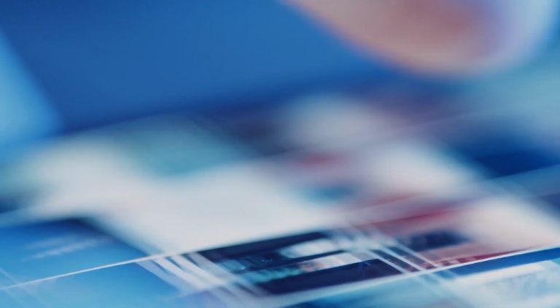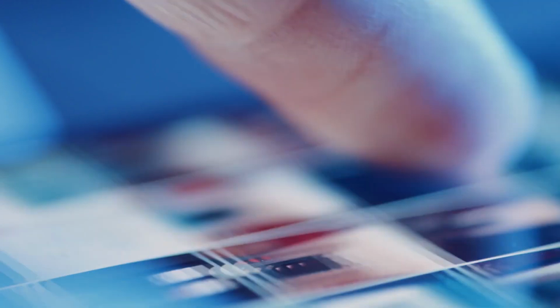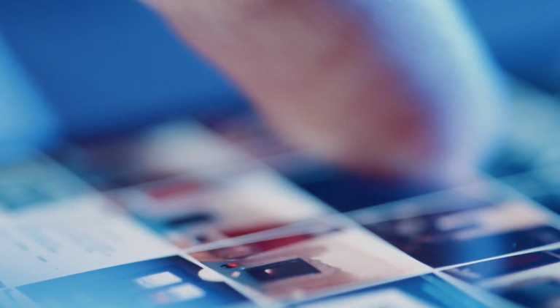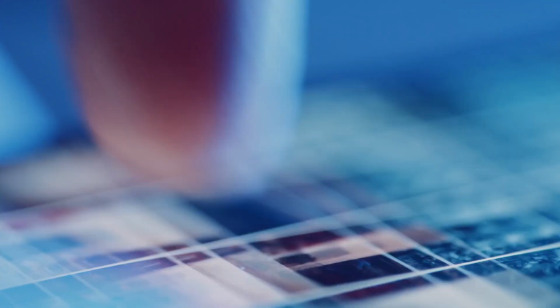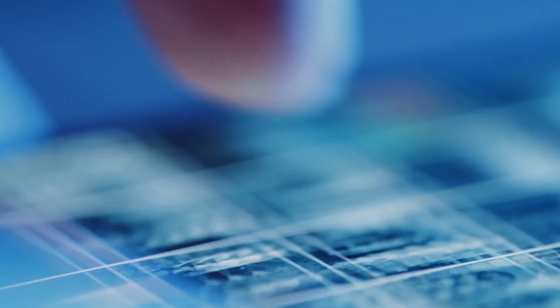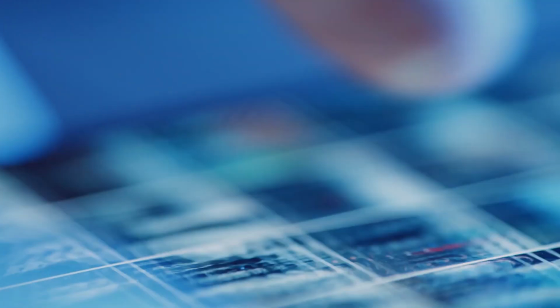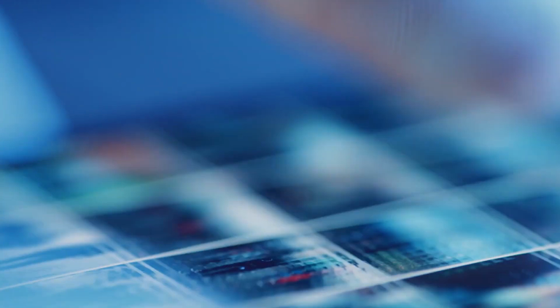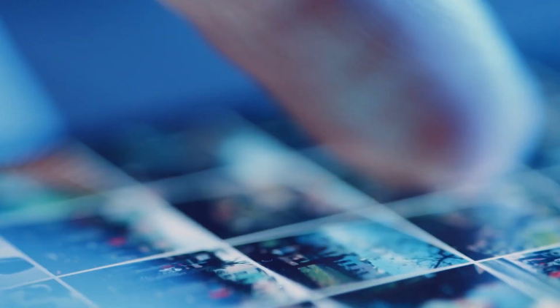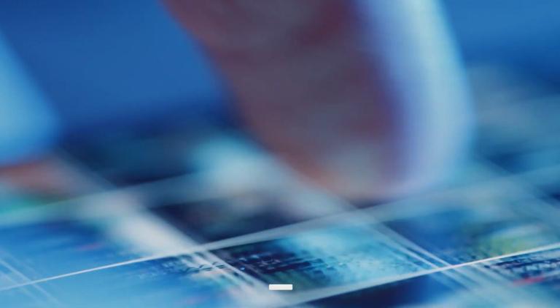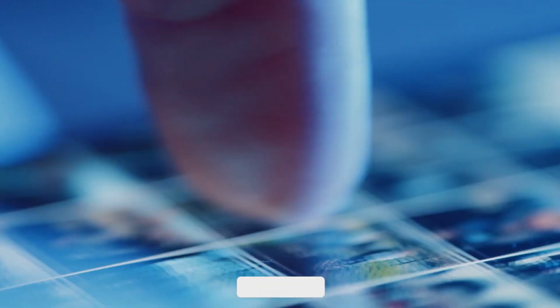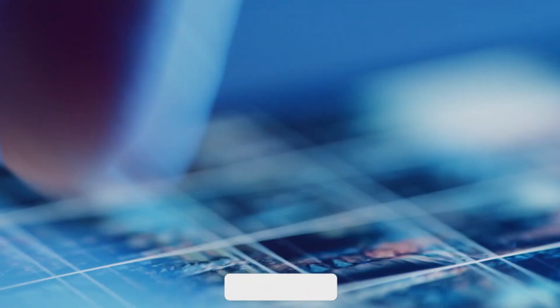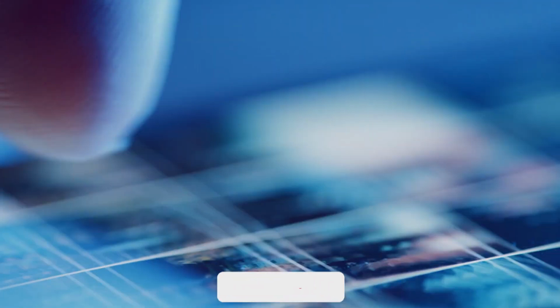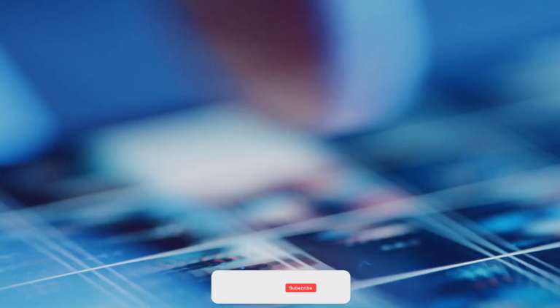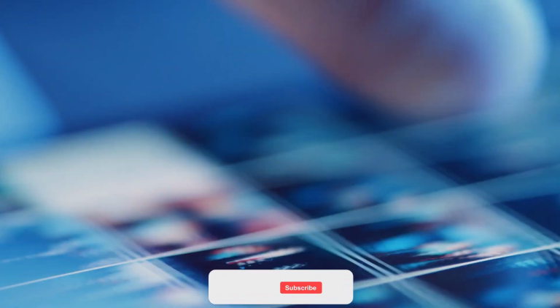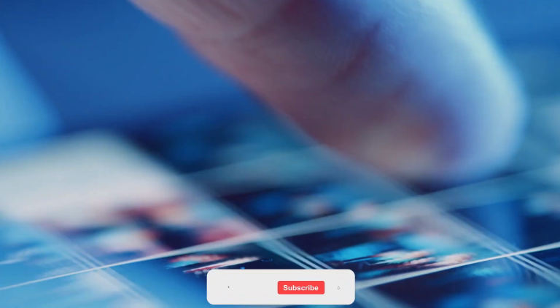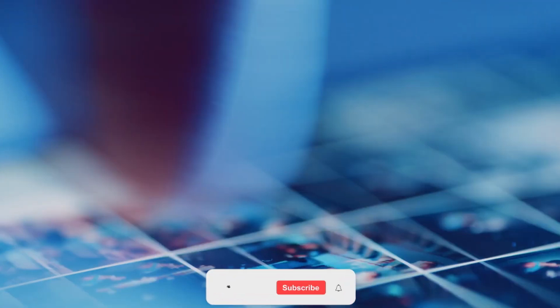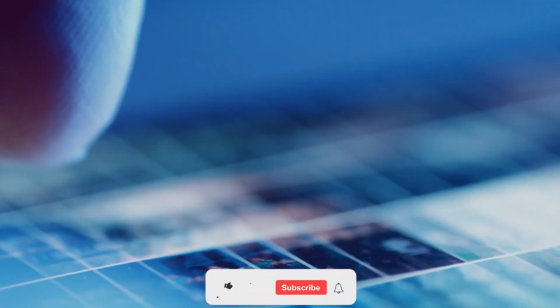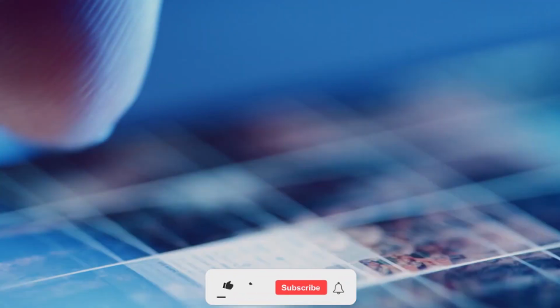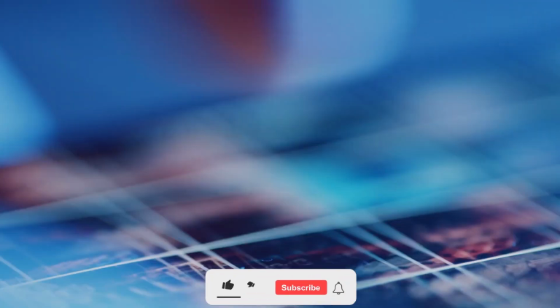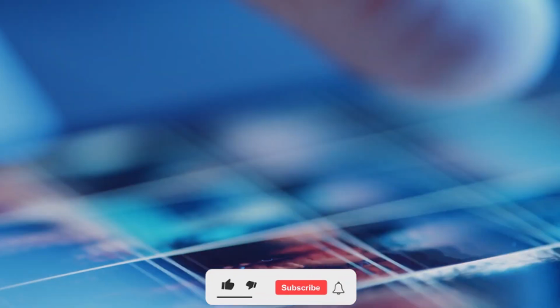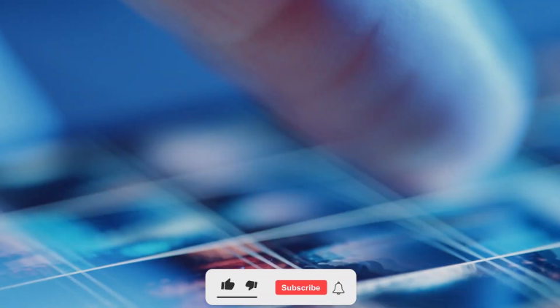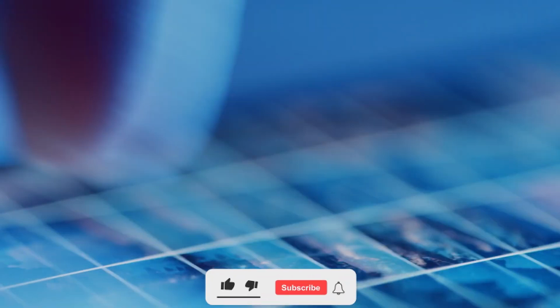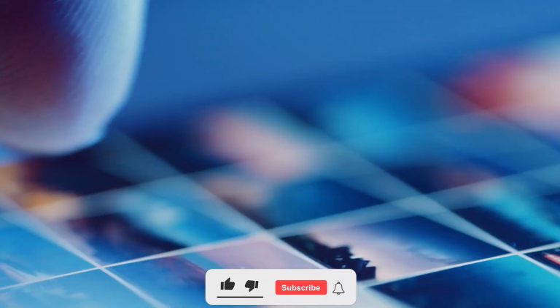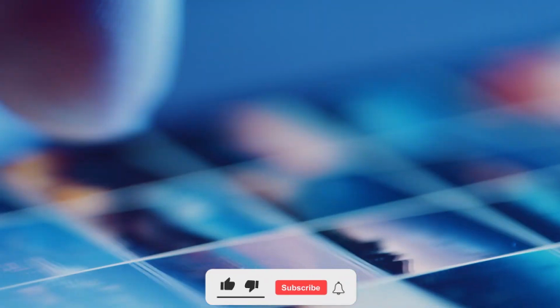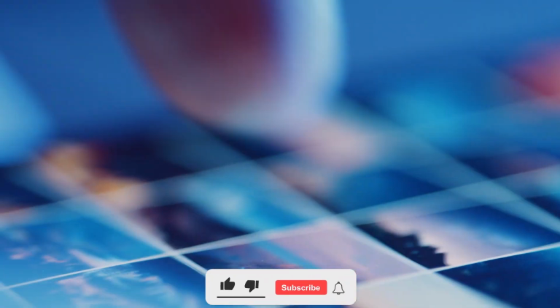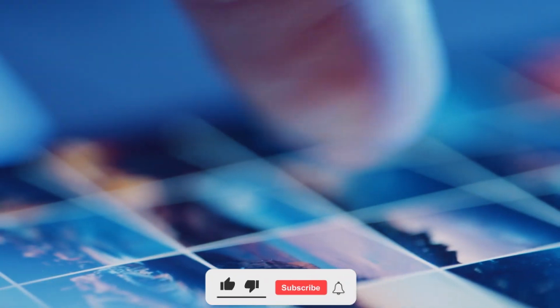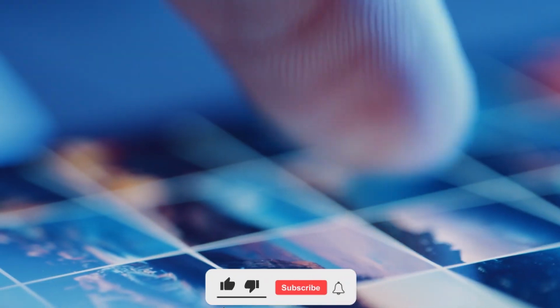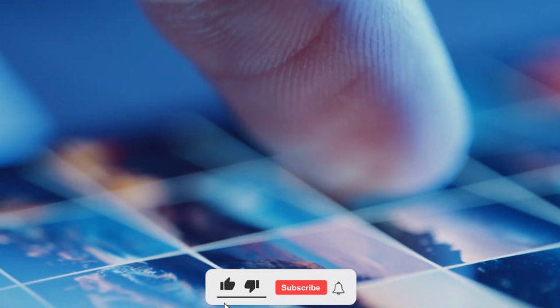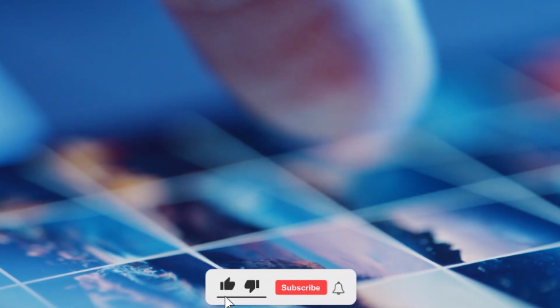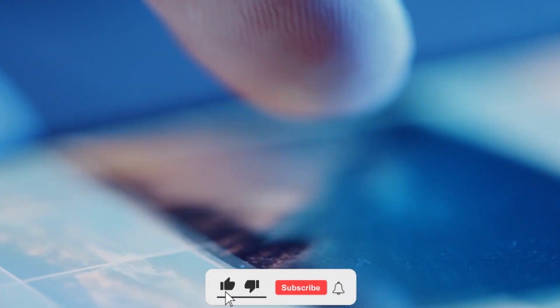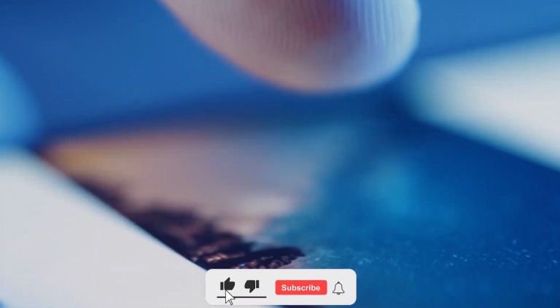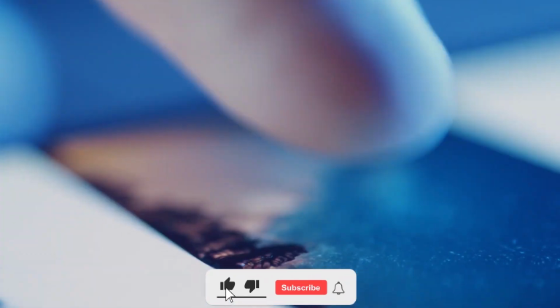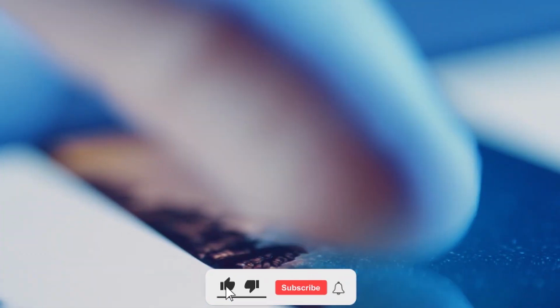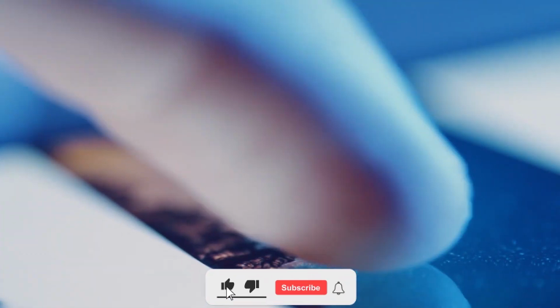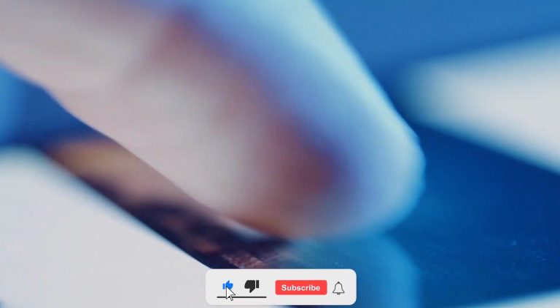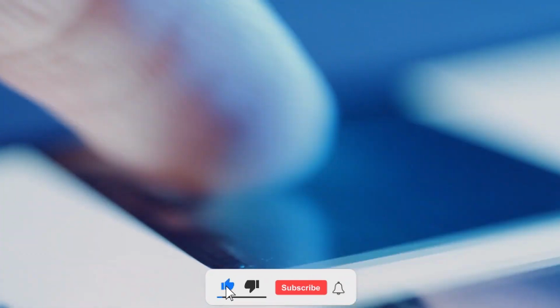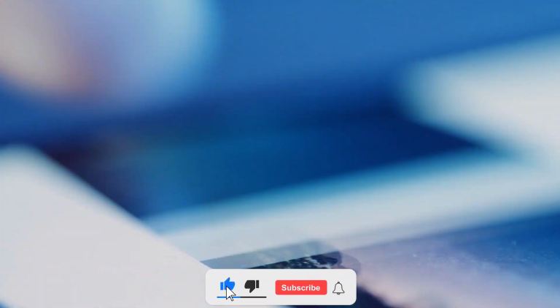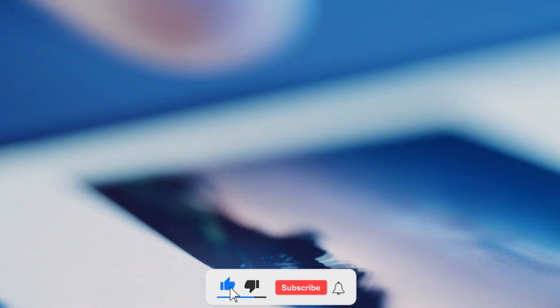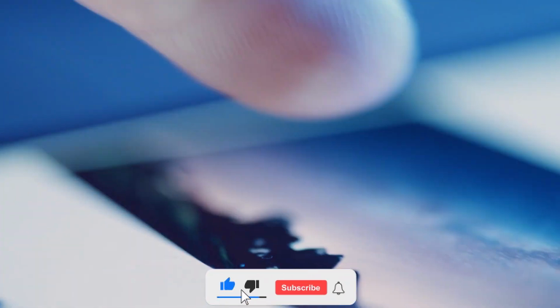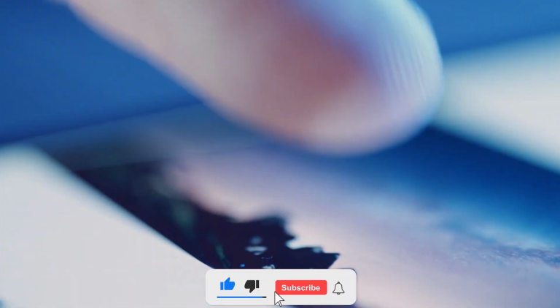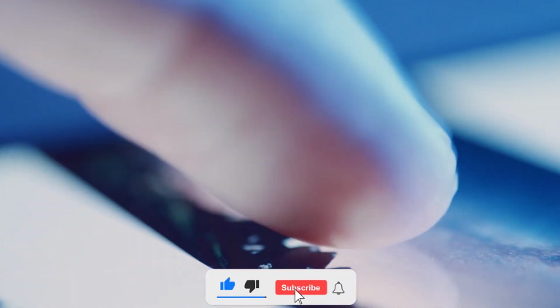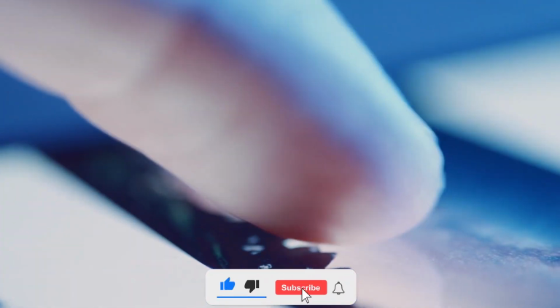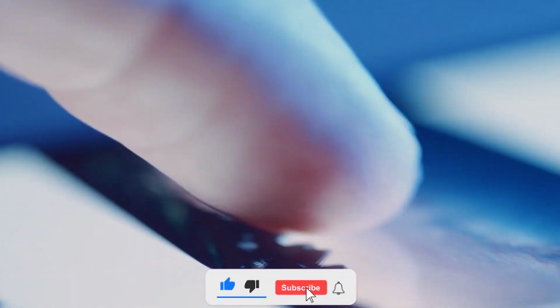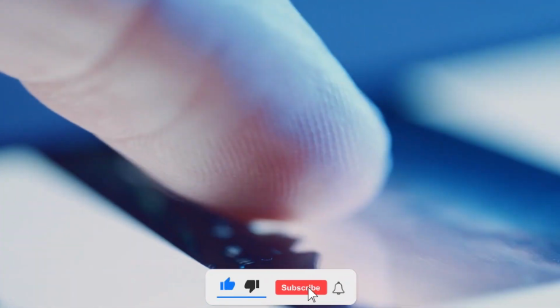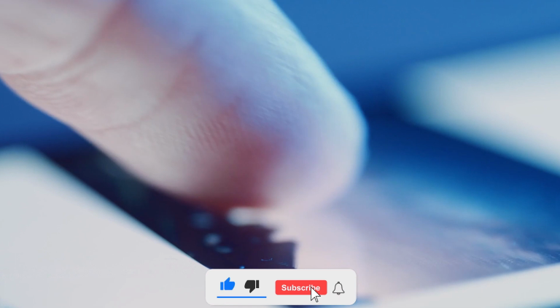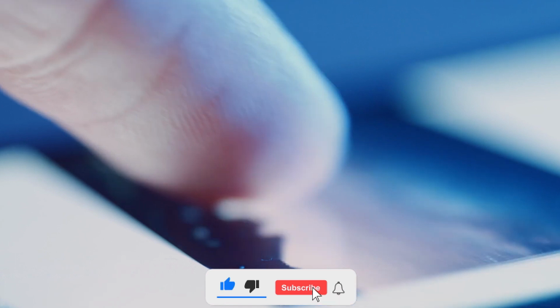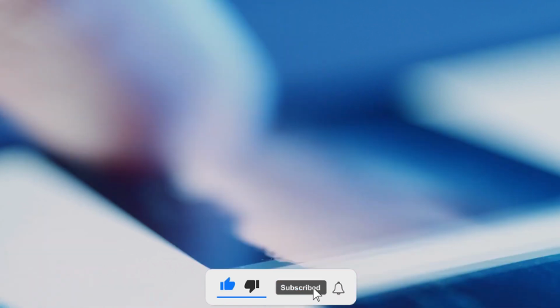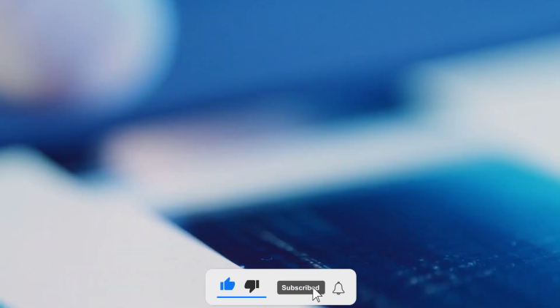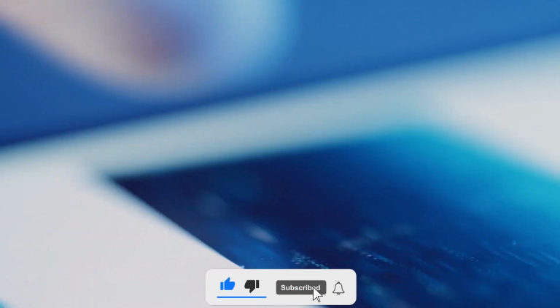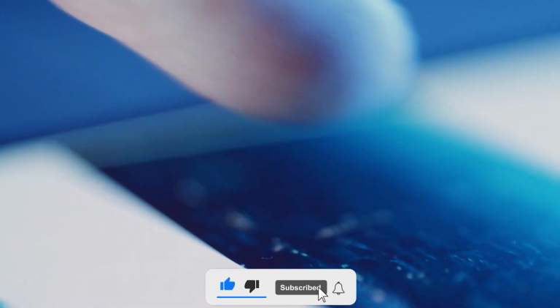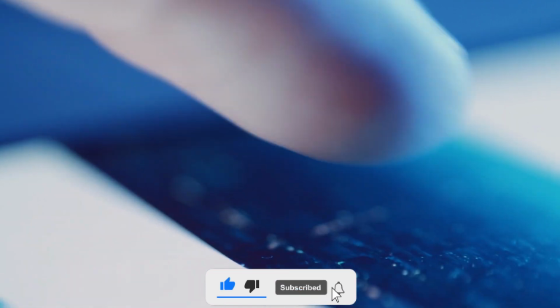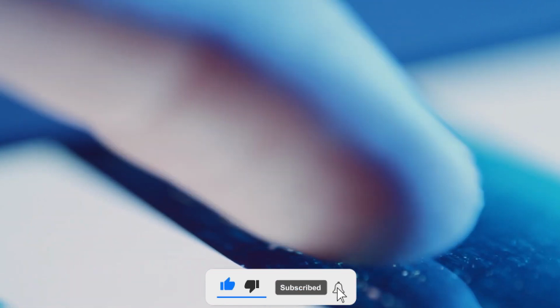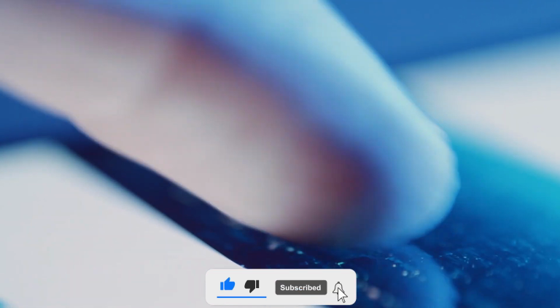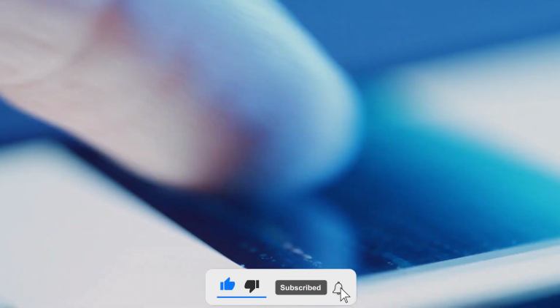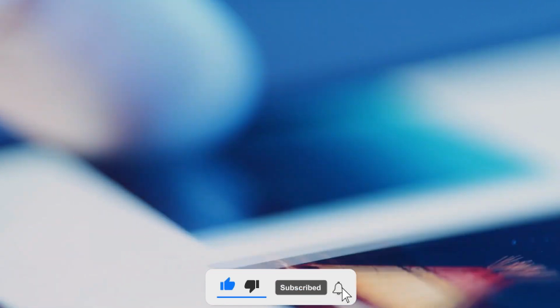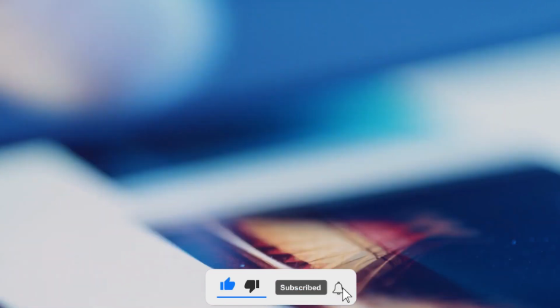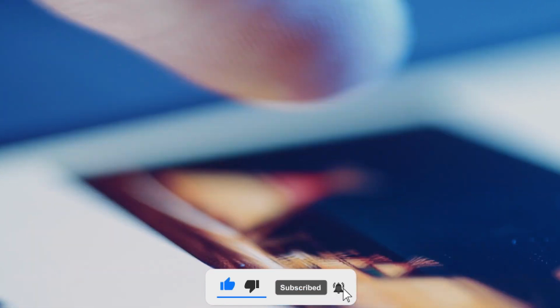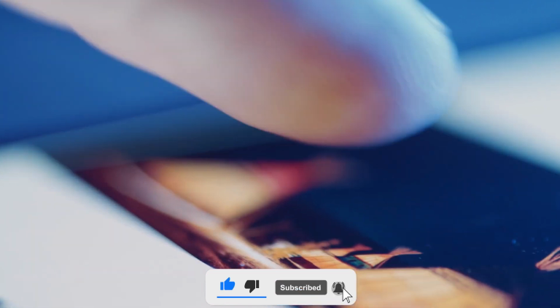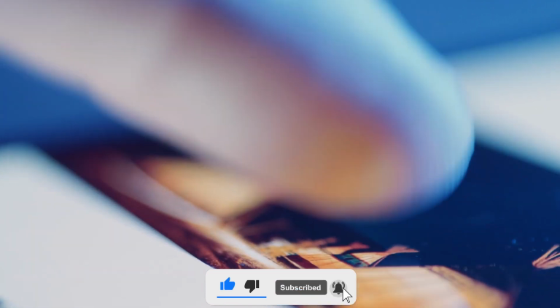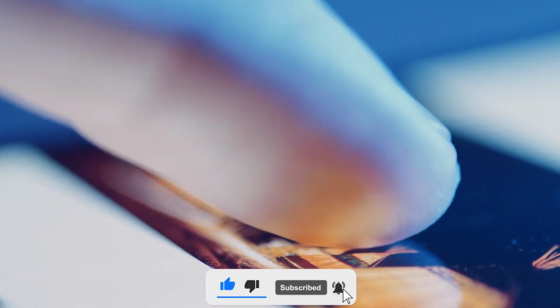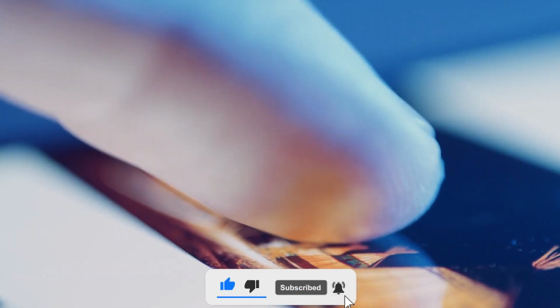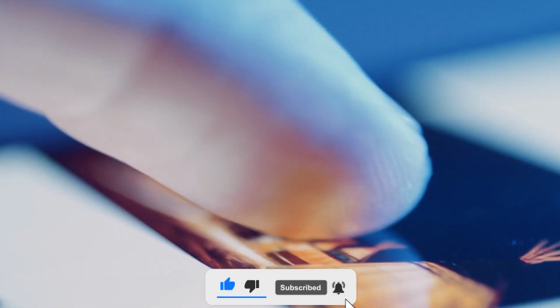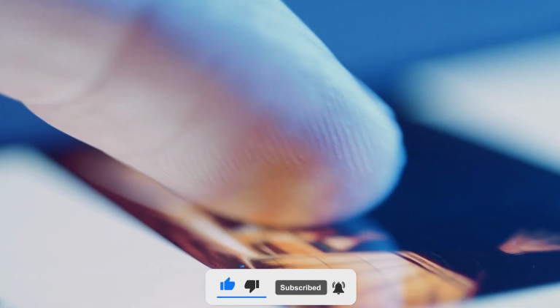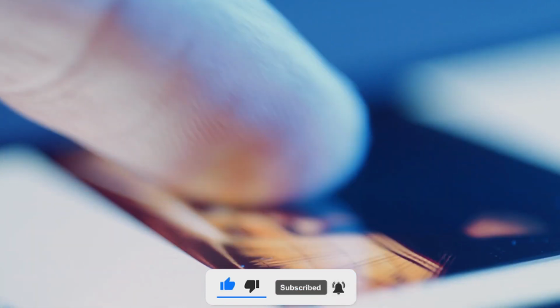Thank you for watching. If you want more videos like this, make sure to like the video and hit the subscribe button, and we'll see you in the next video.